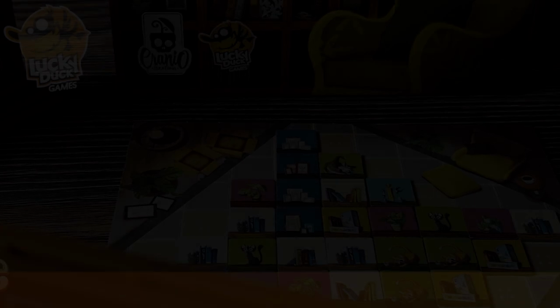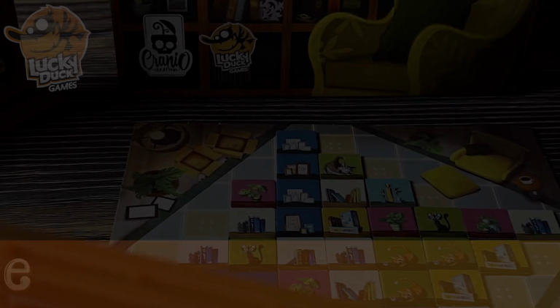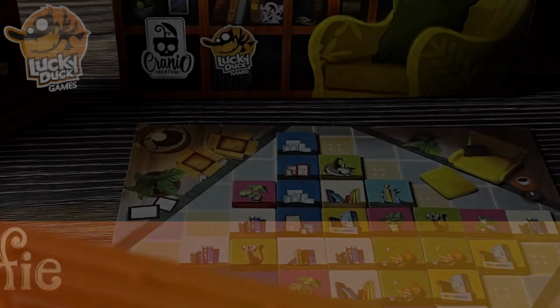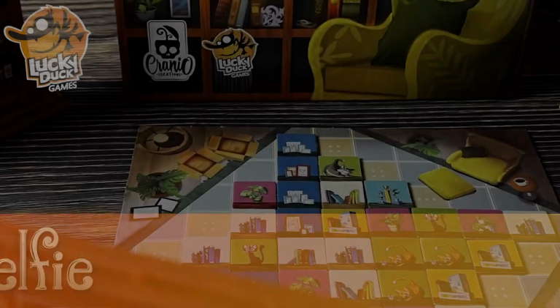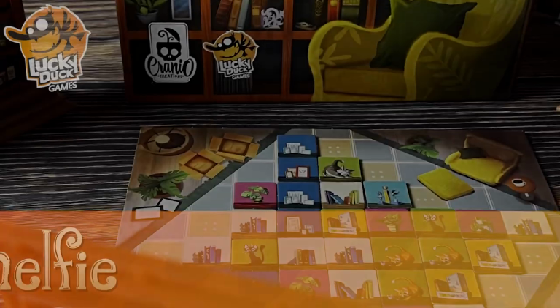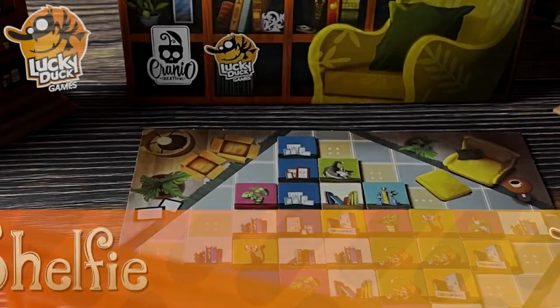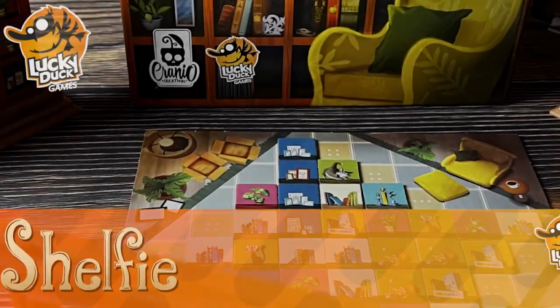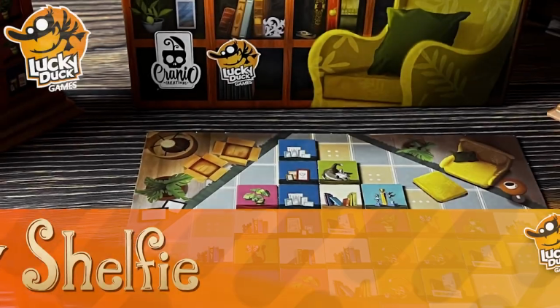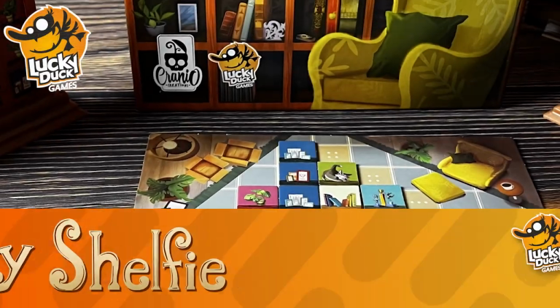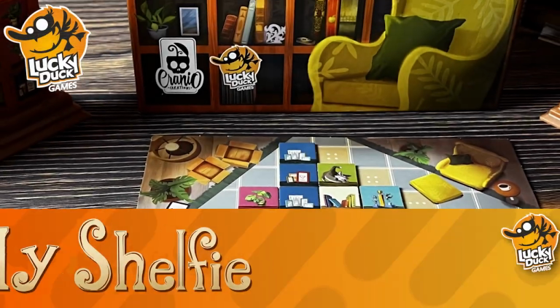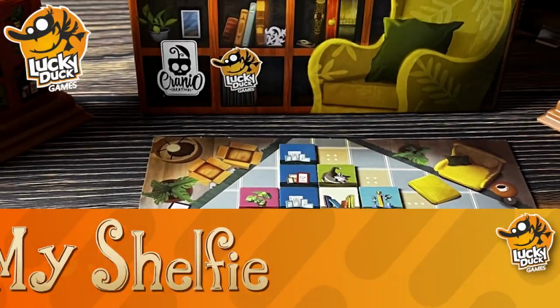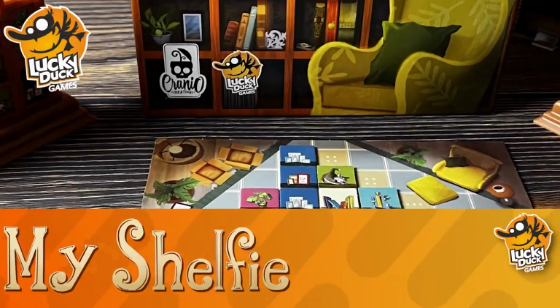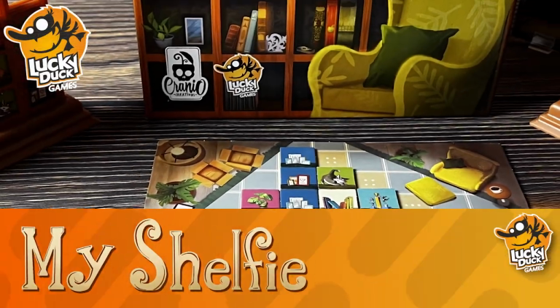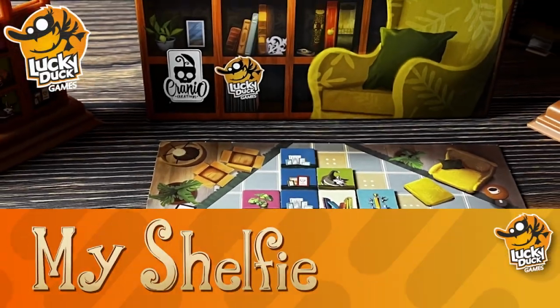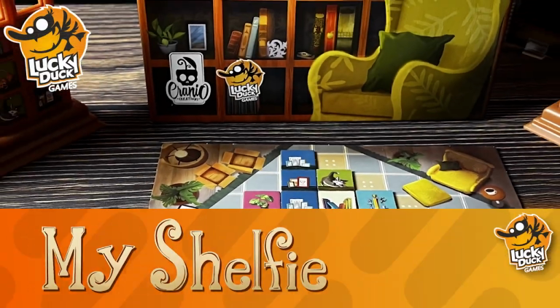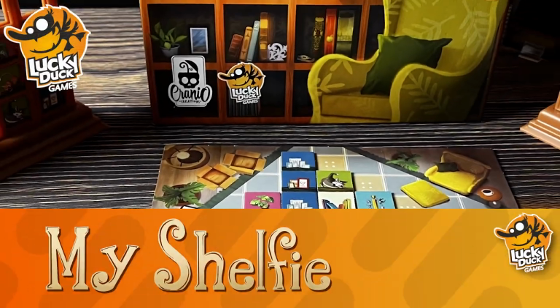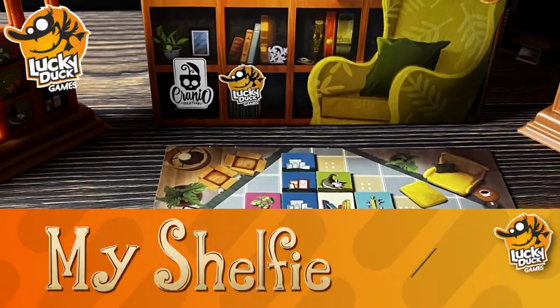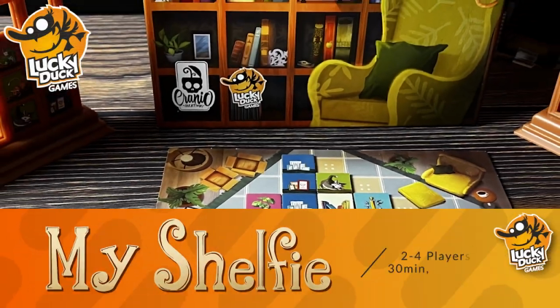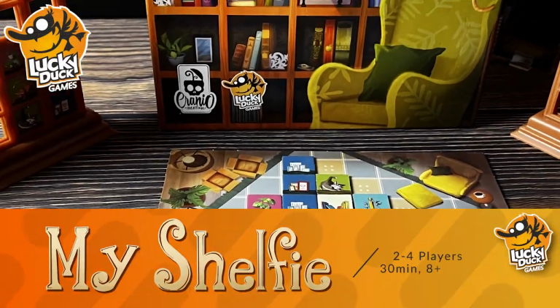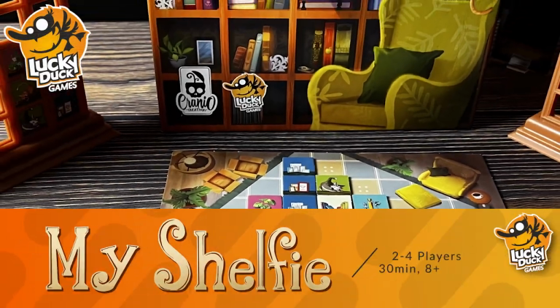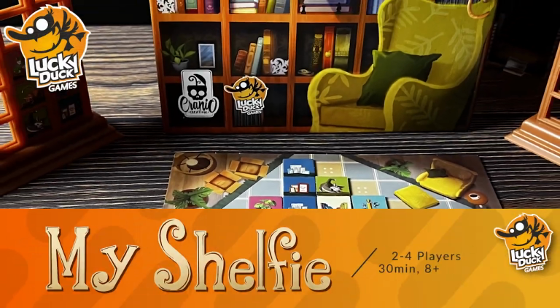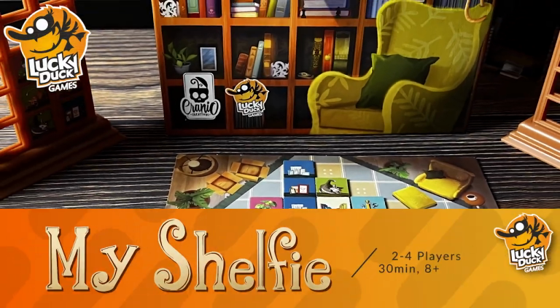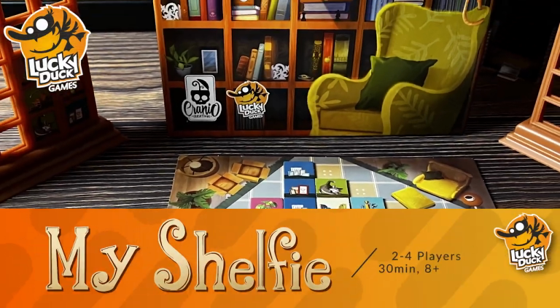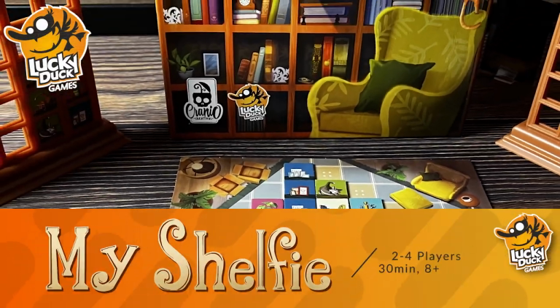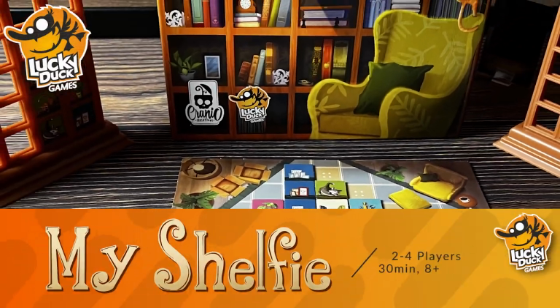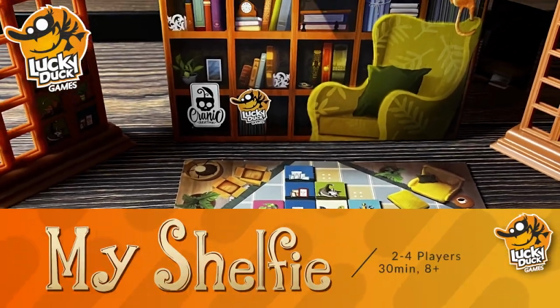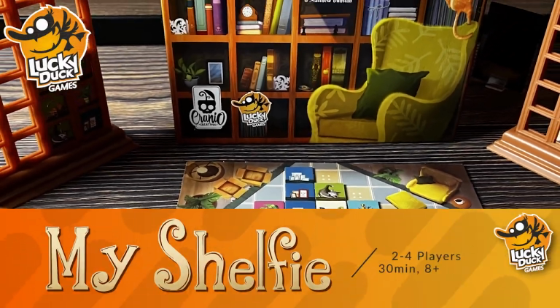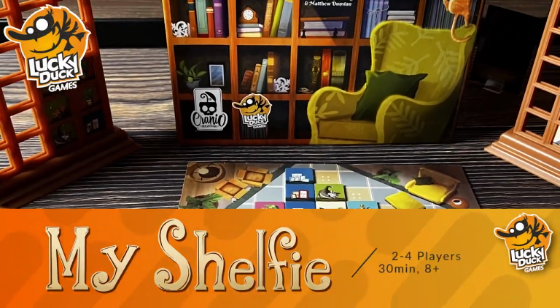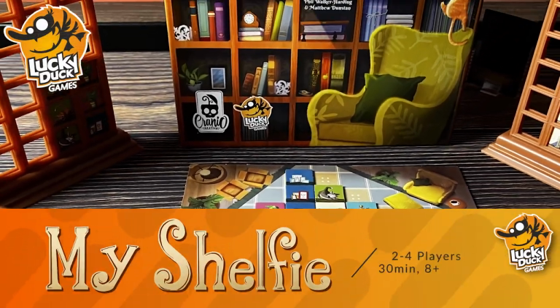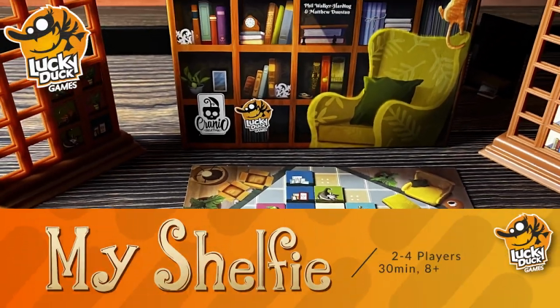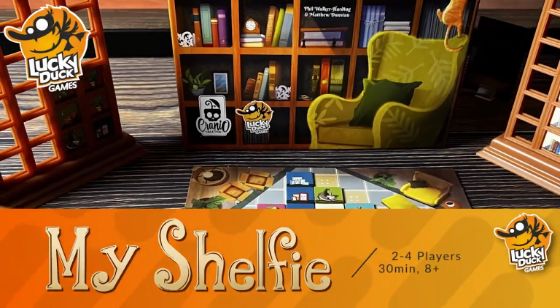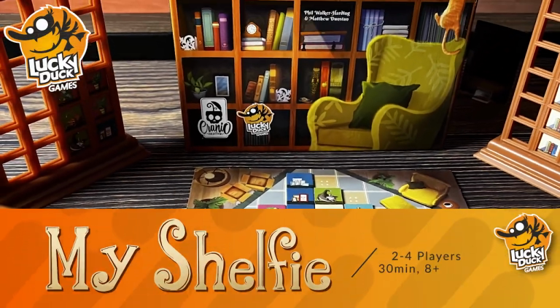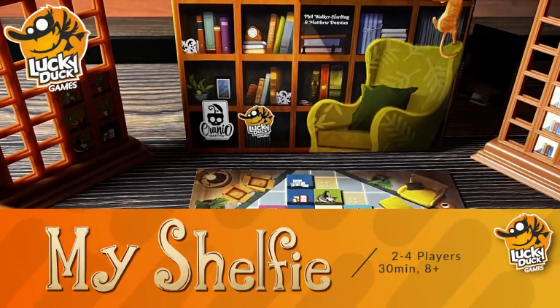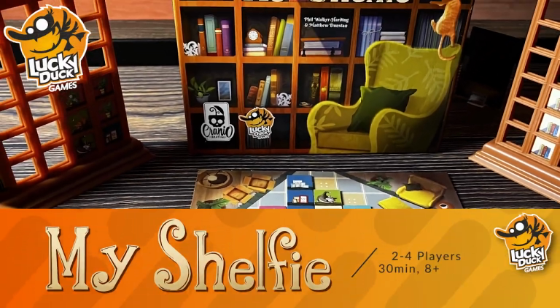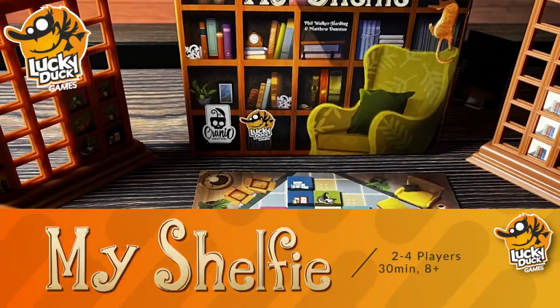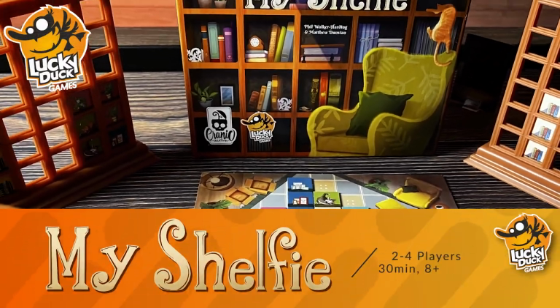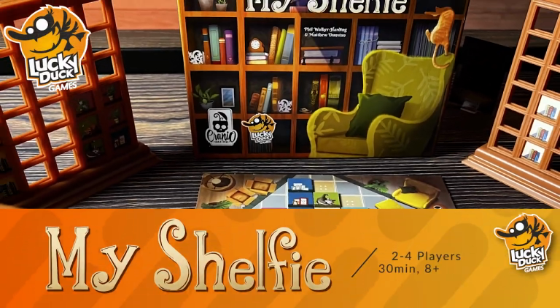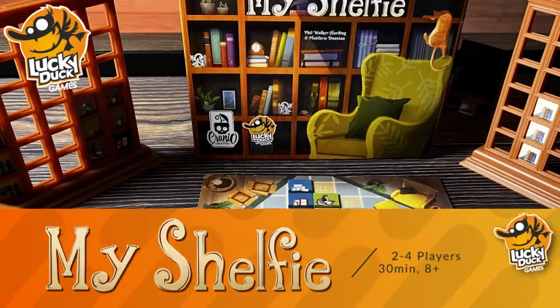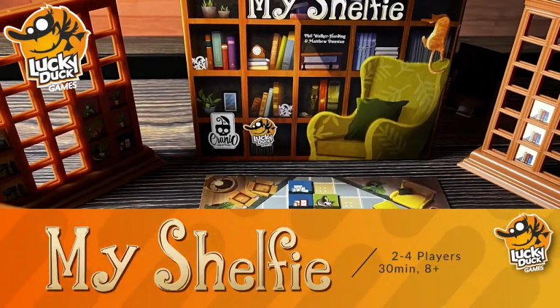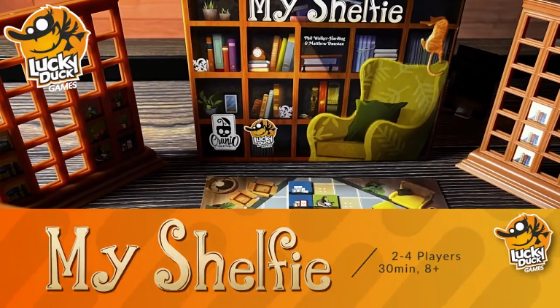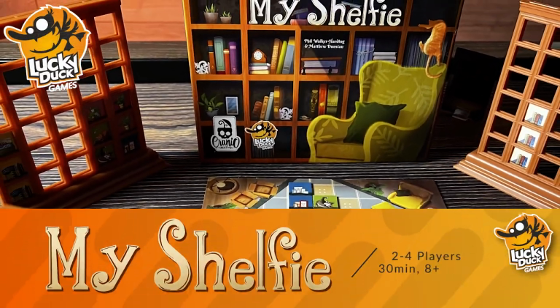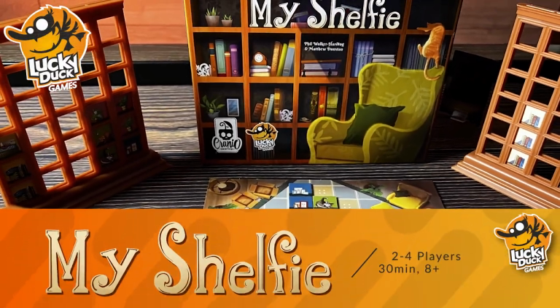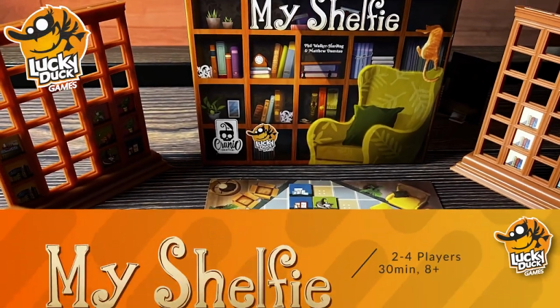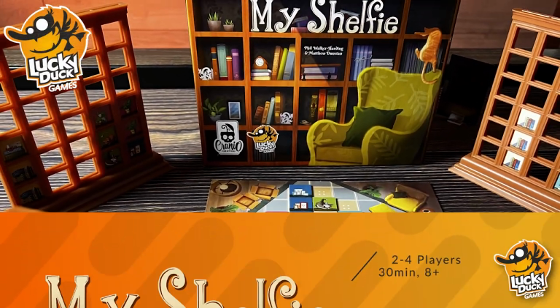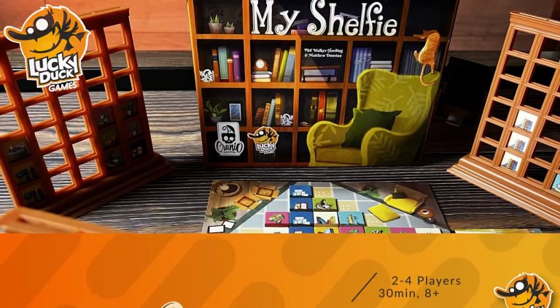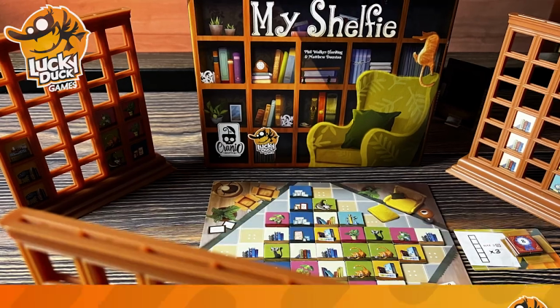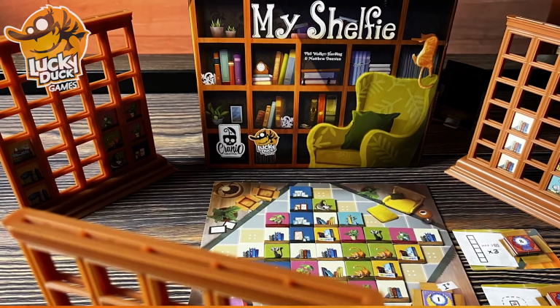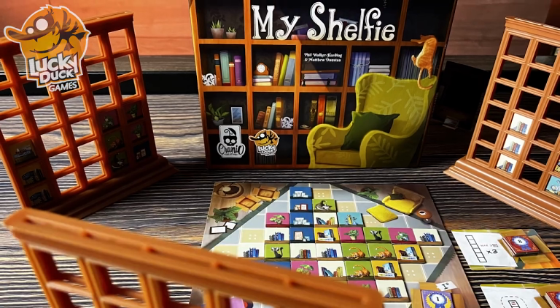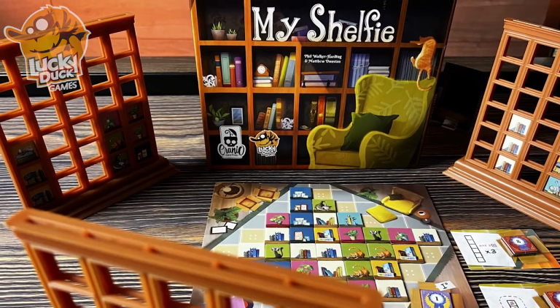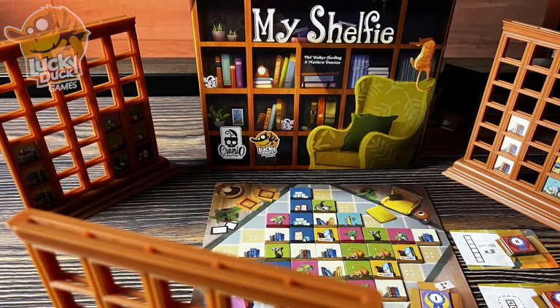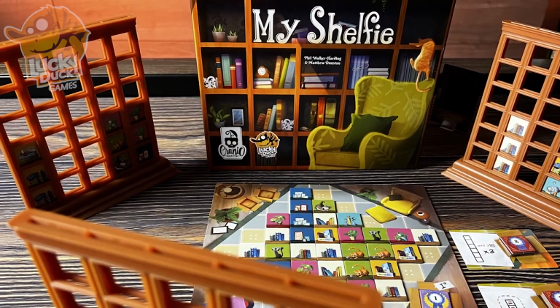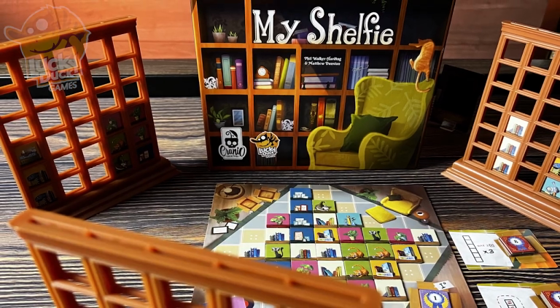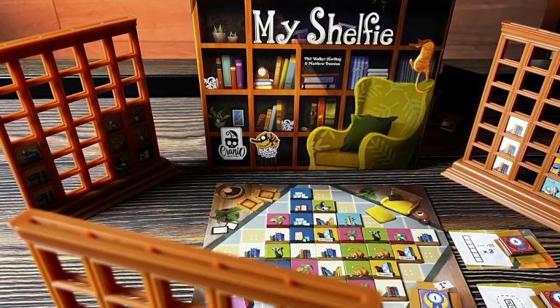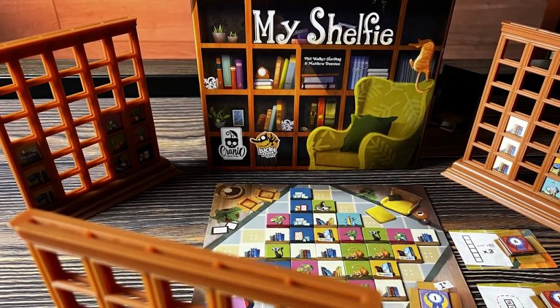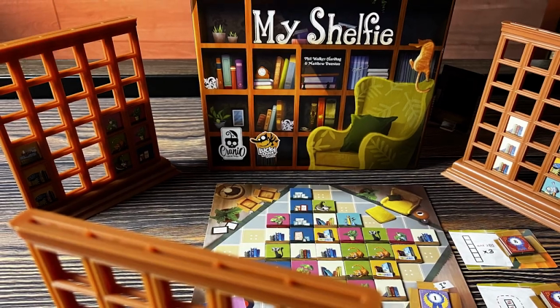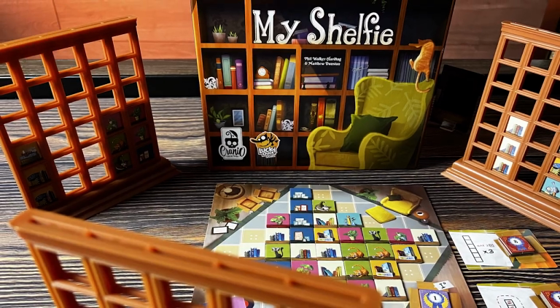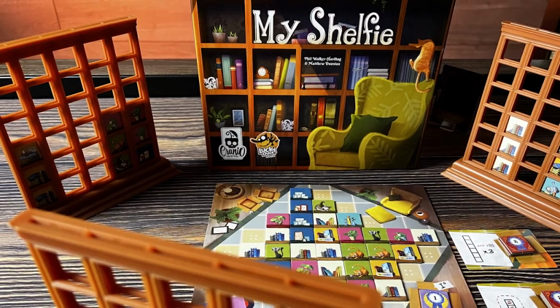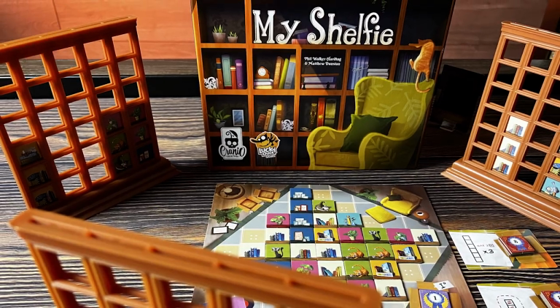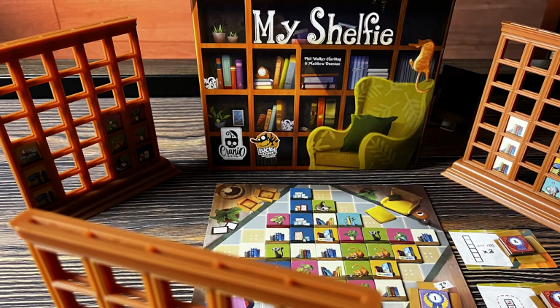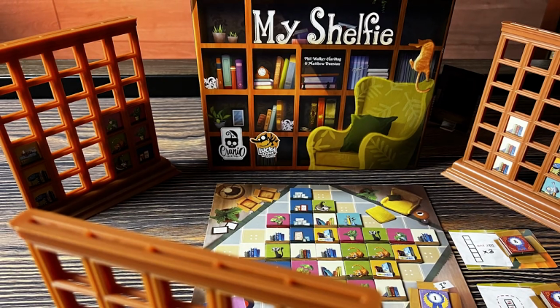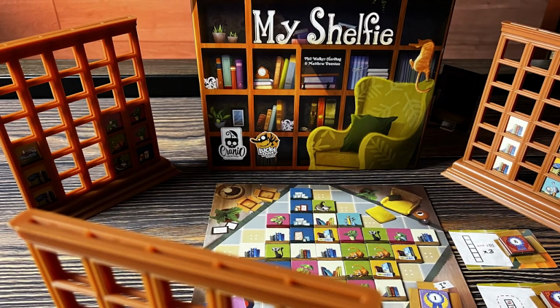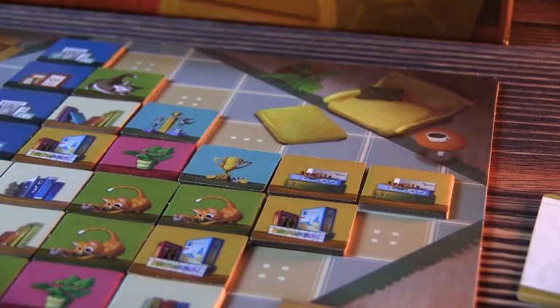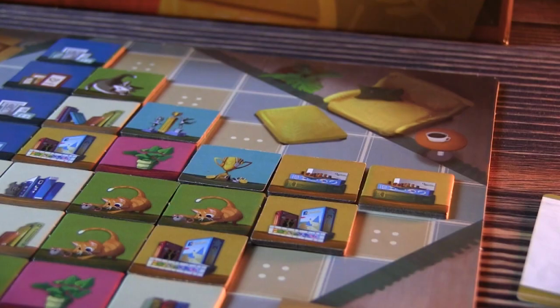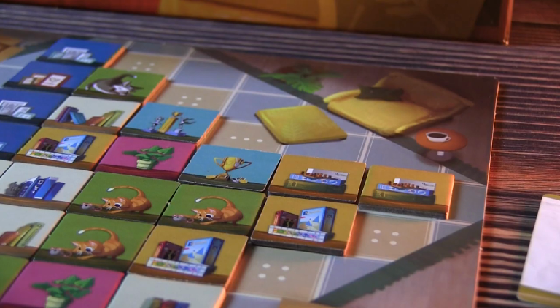You've just gotten a new bookshelf, and now it's time to fill it with your favorite things. Books, board games, portraits, and more. Can you make the most organized shelfy?